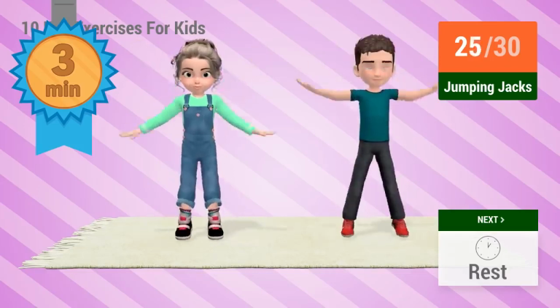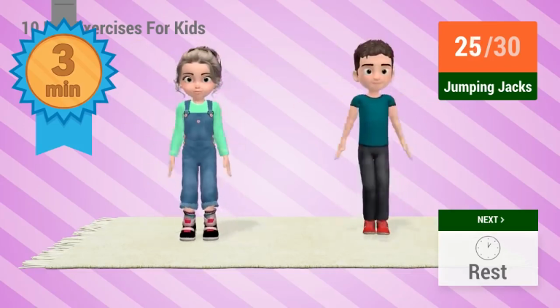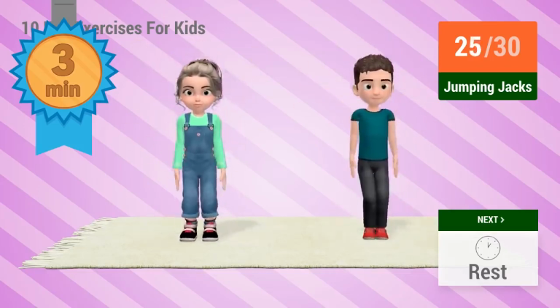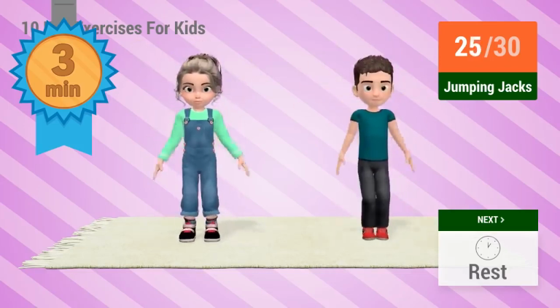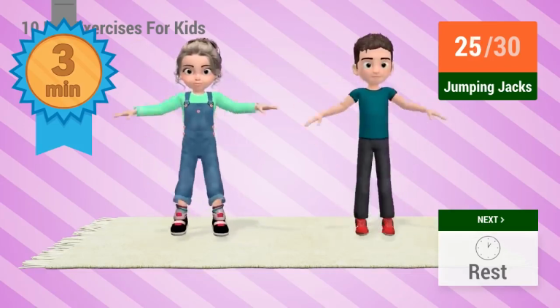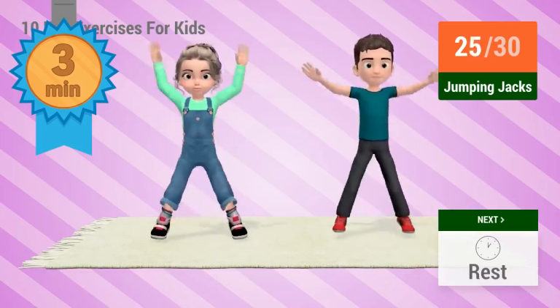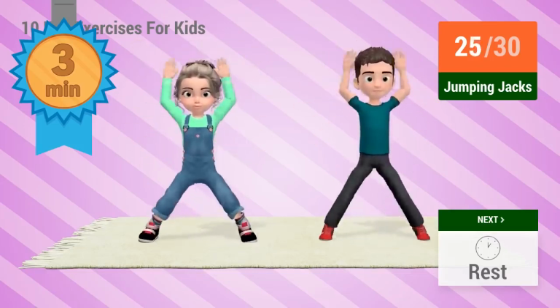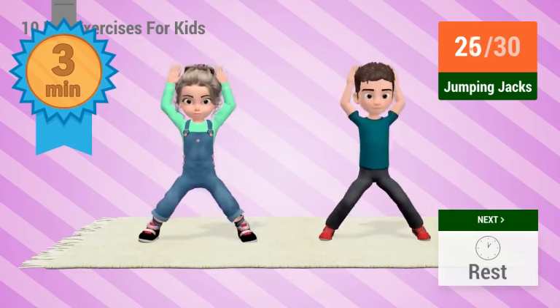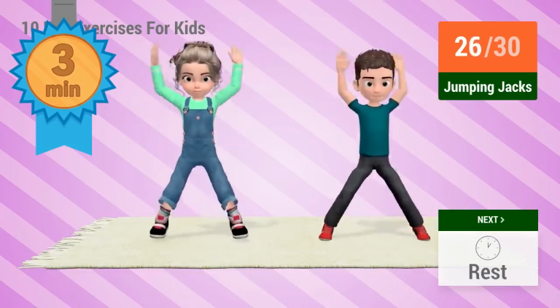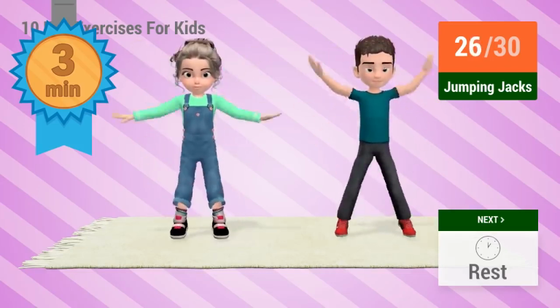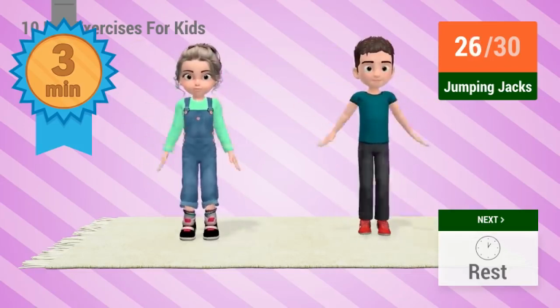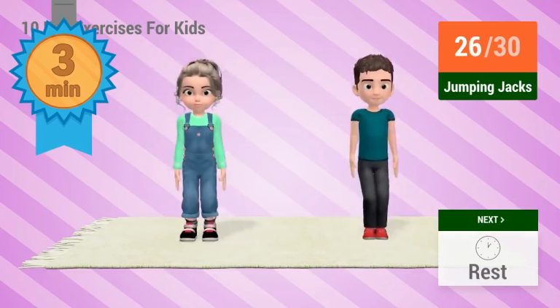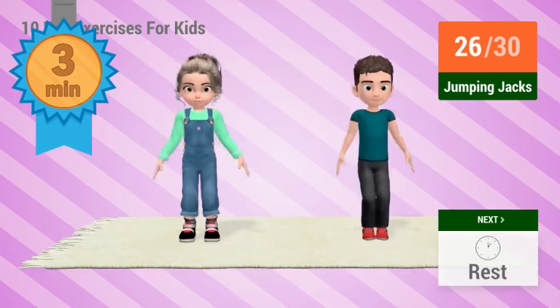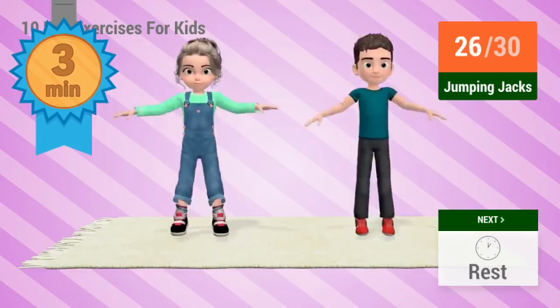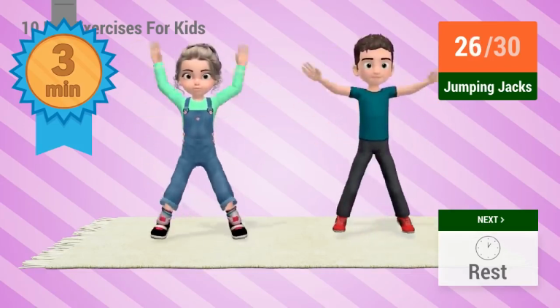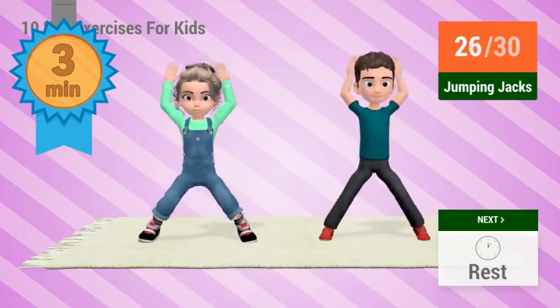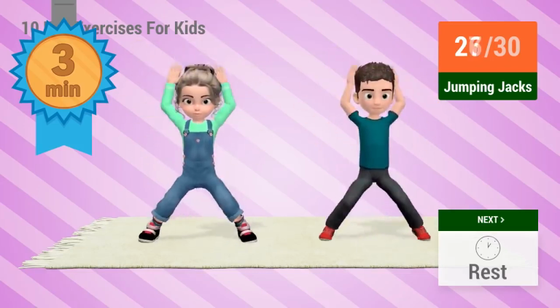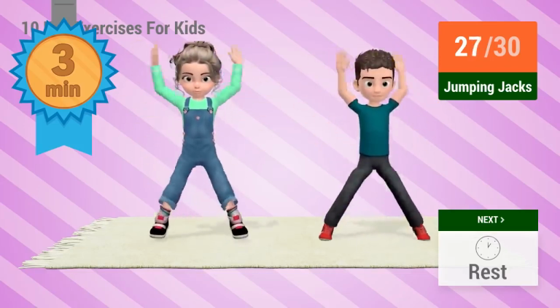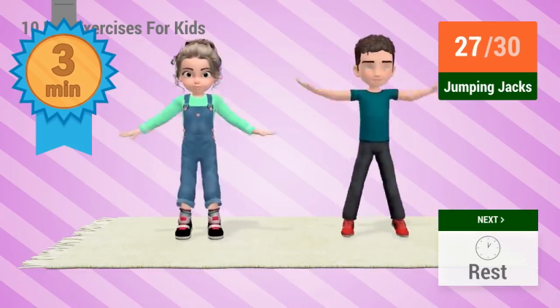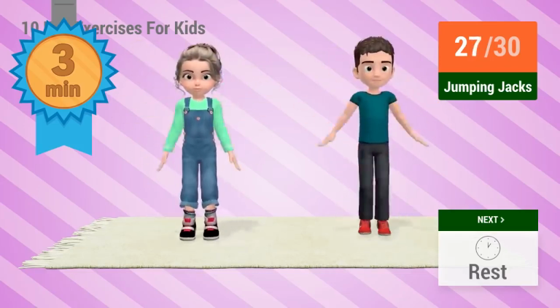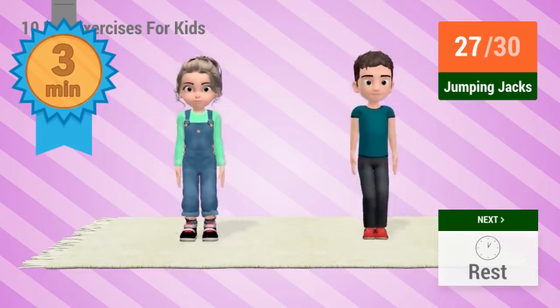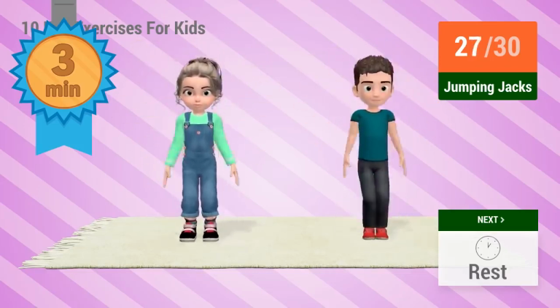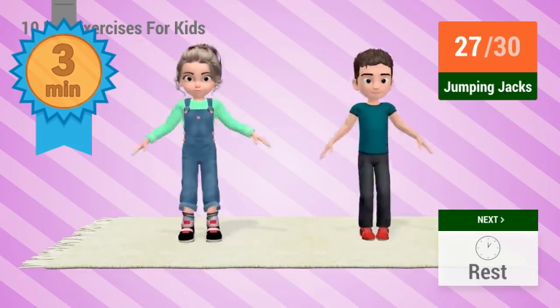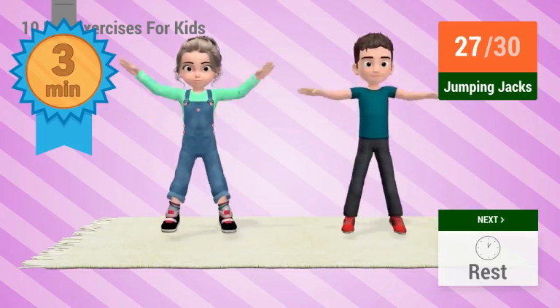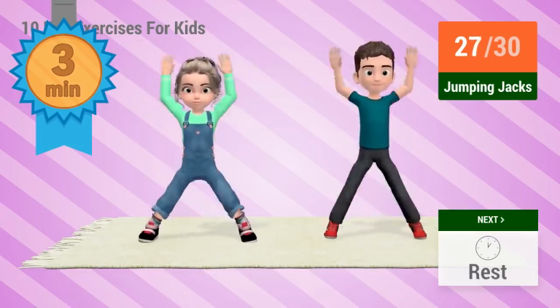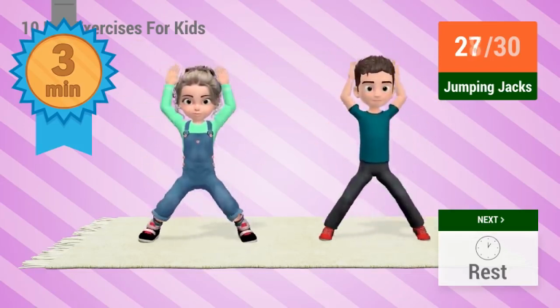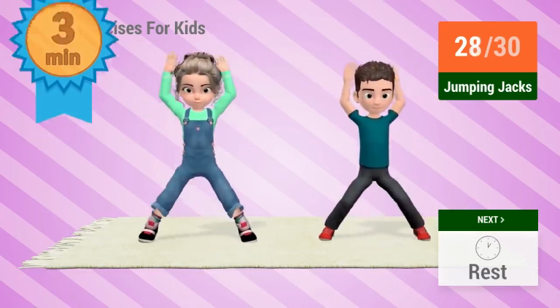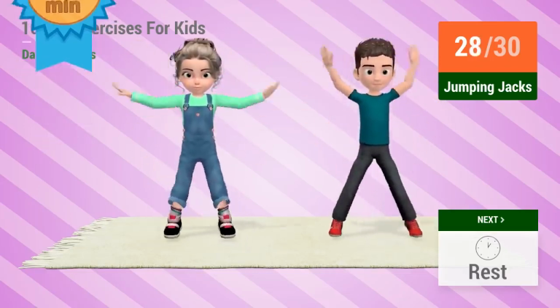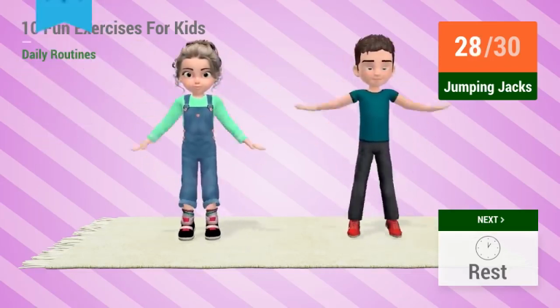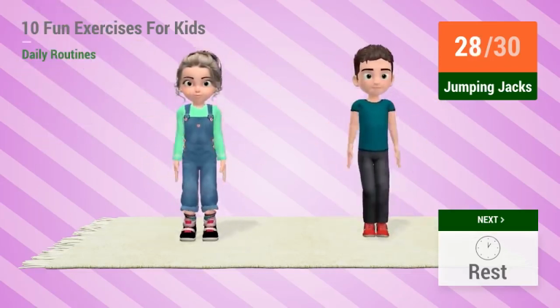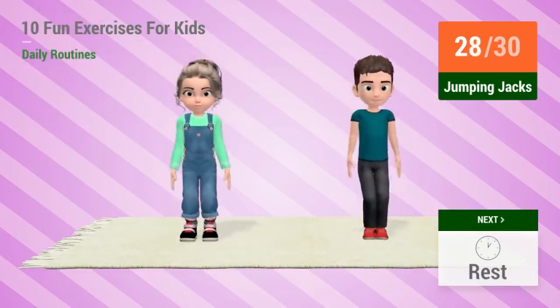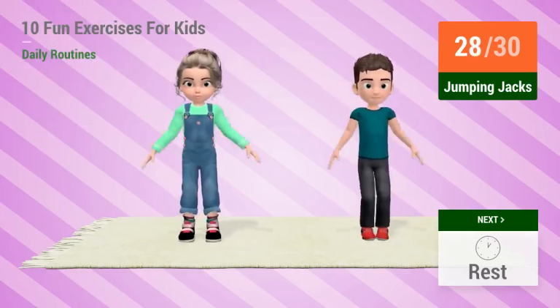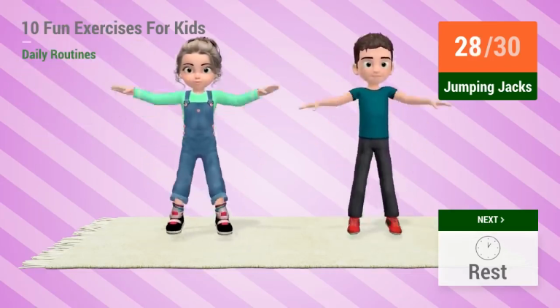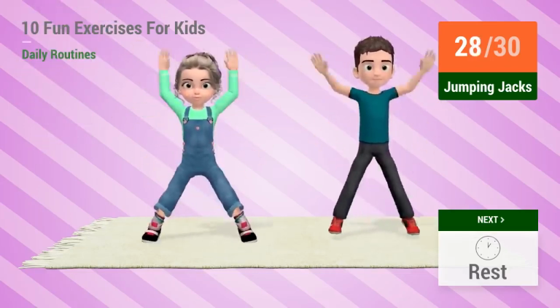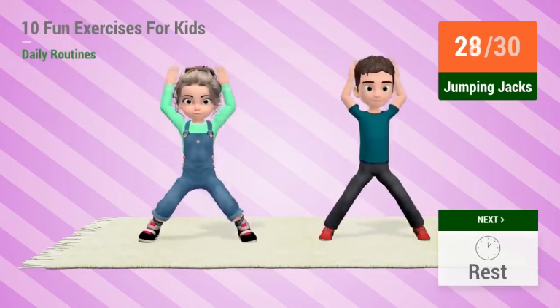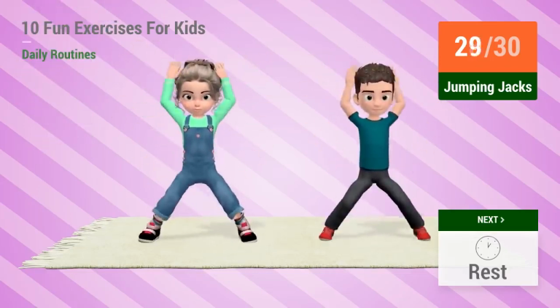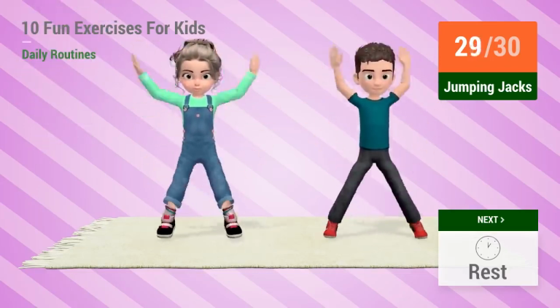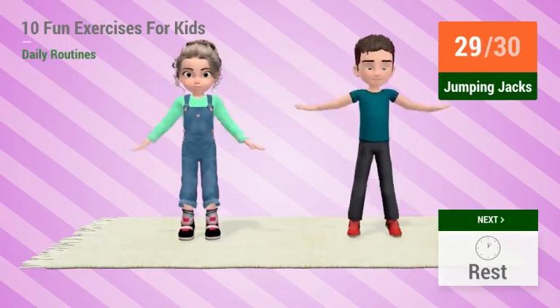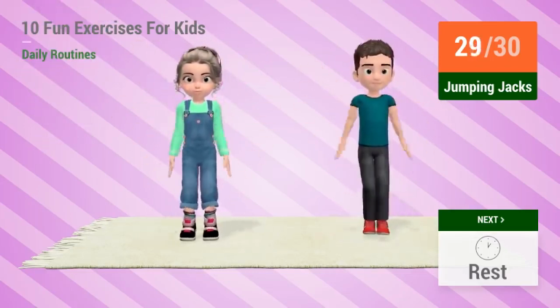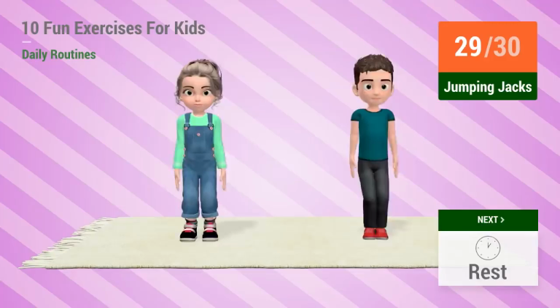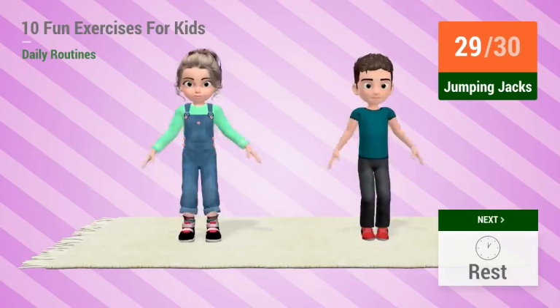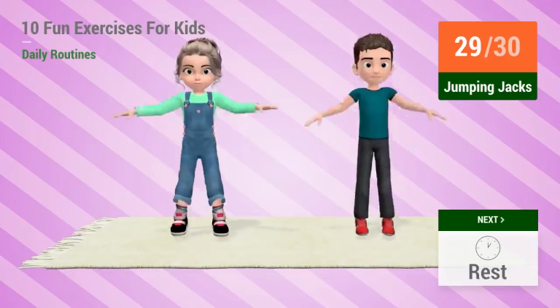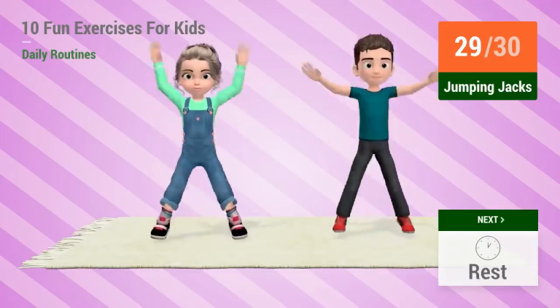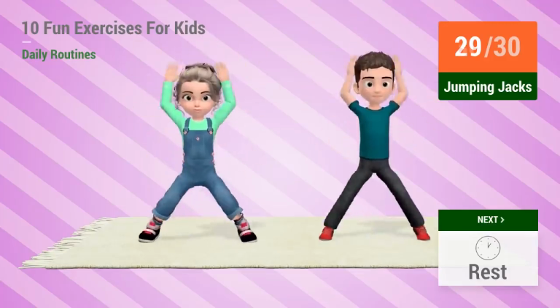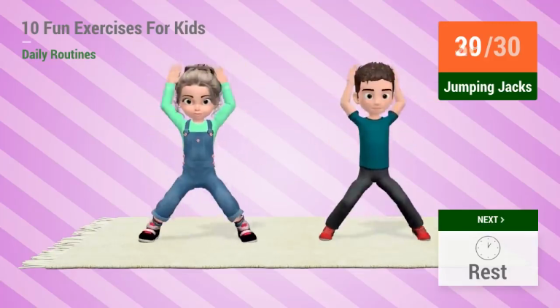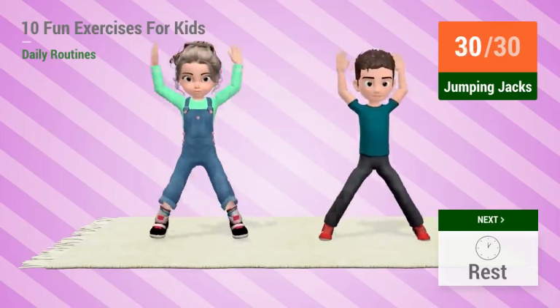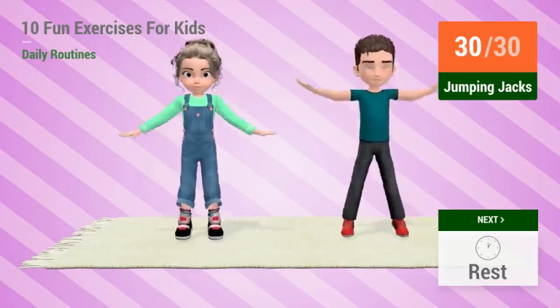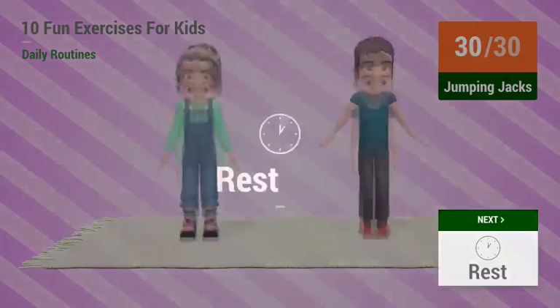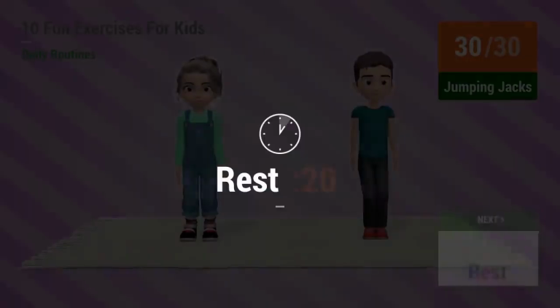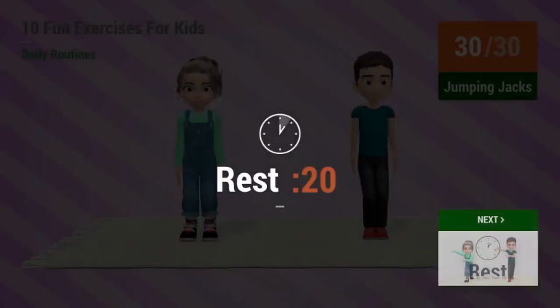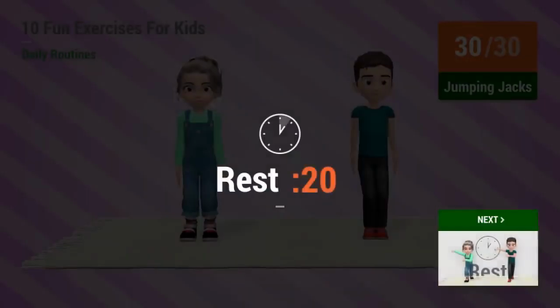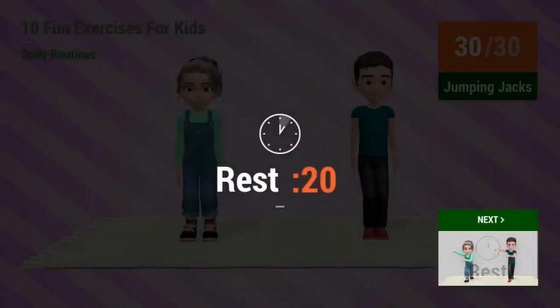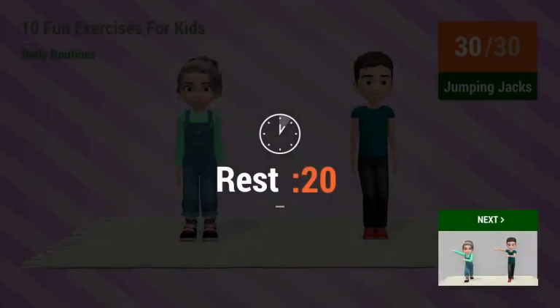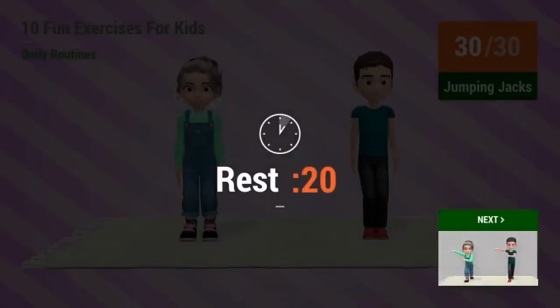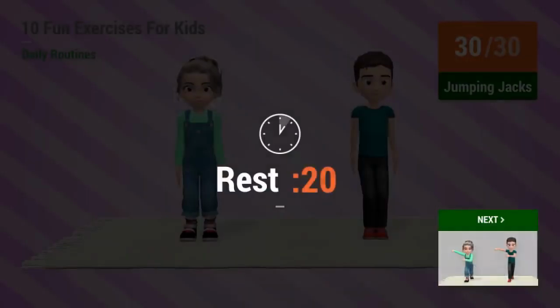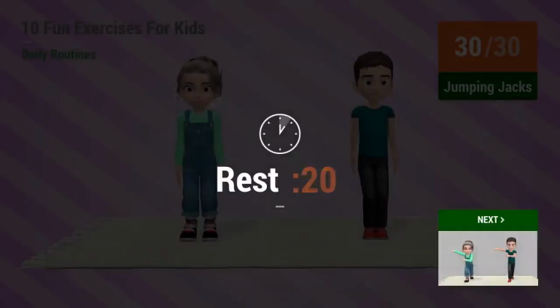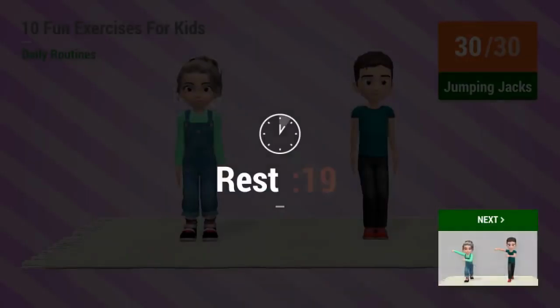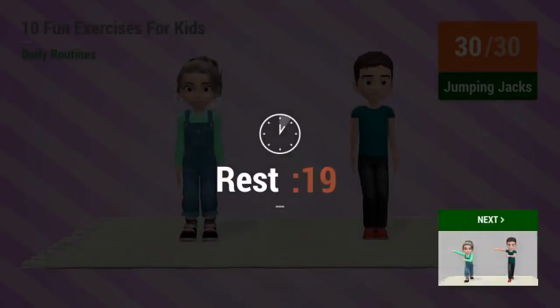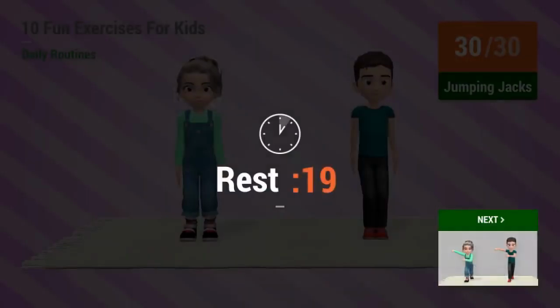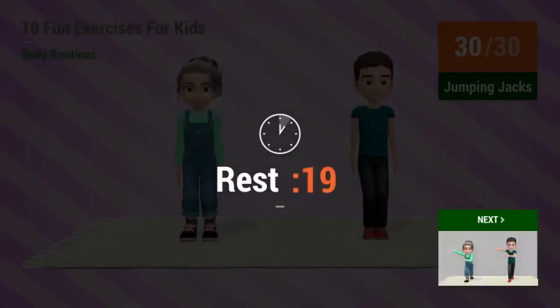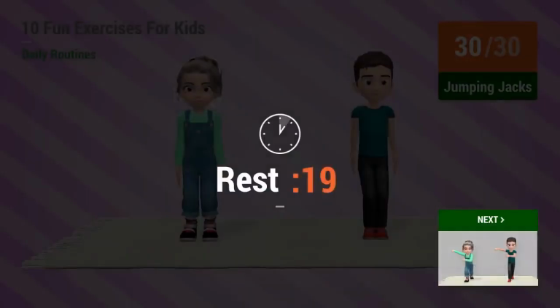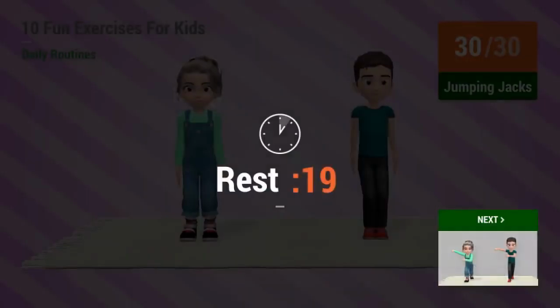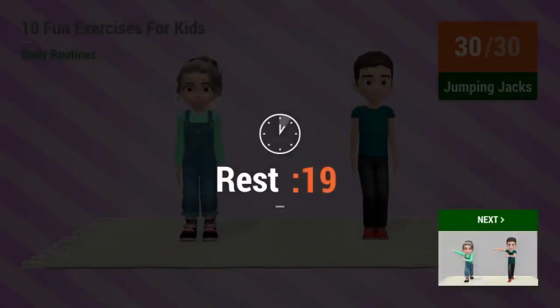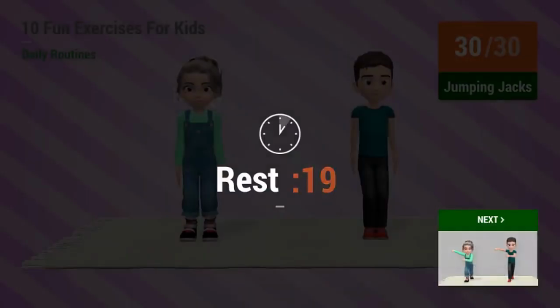Good job and keep exercising! 28, 29, 30, rest time!